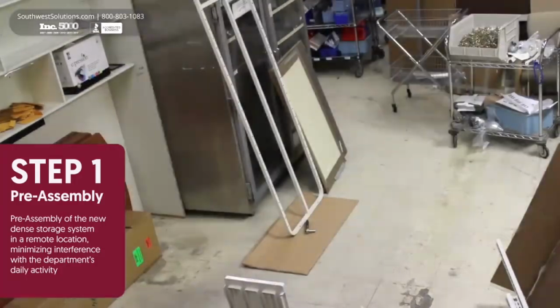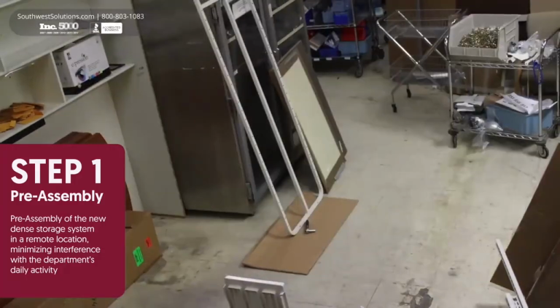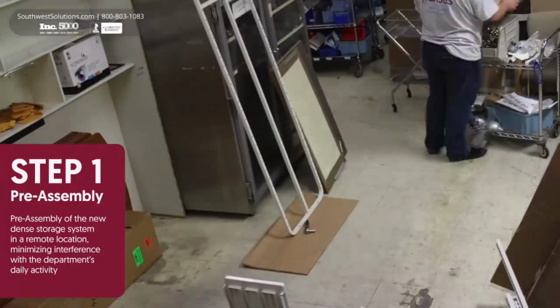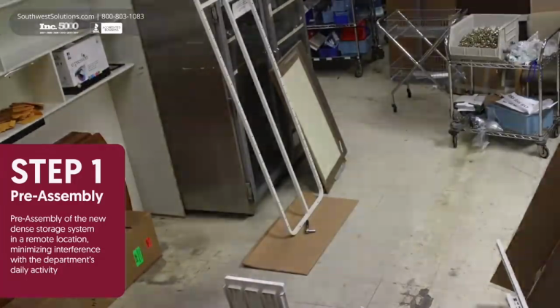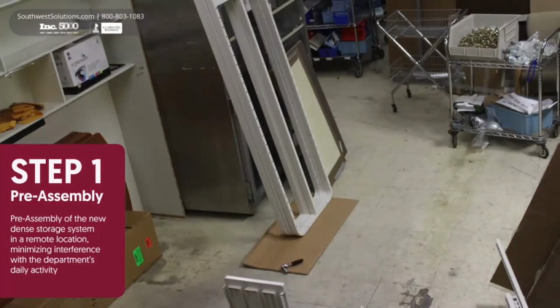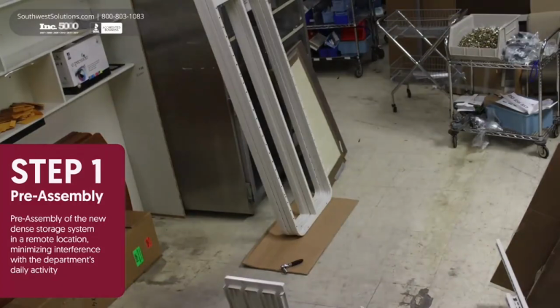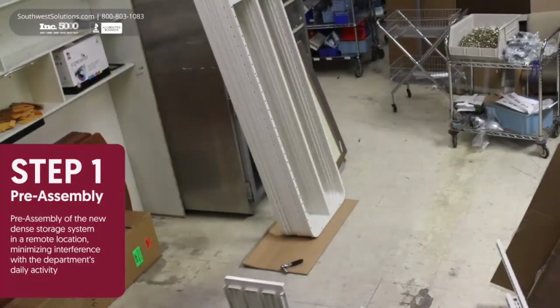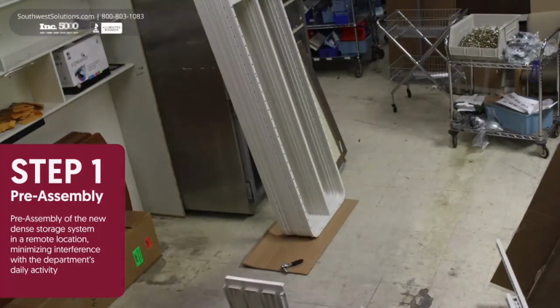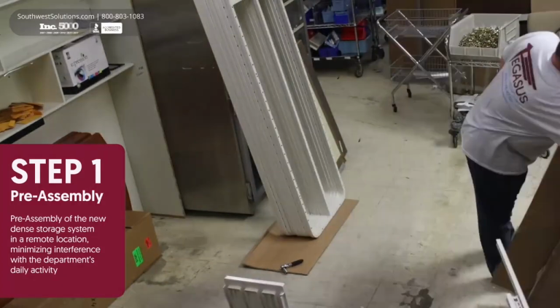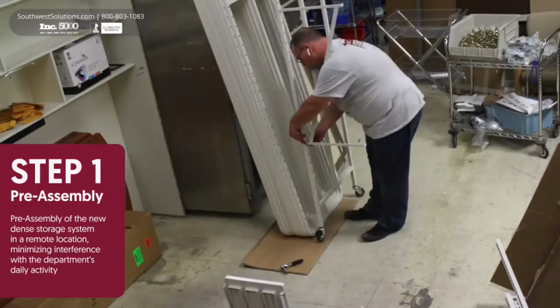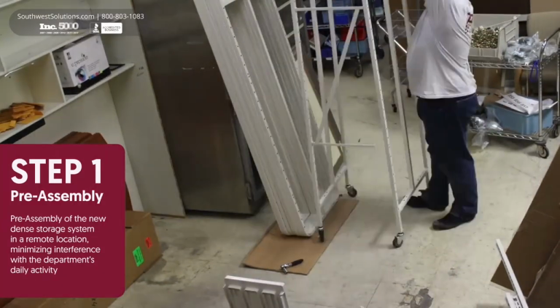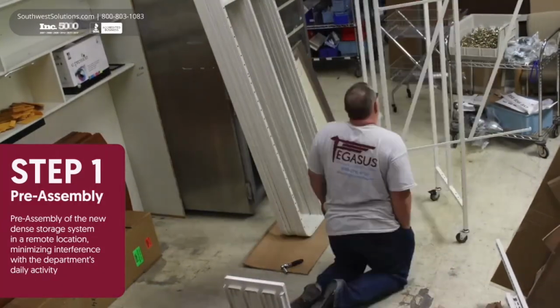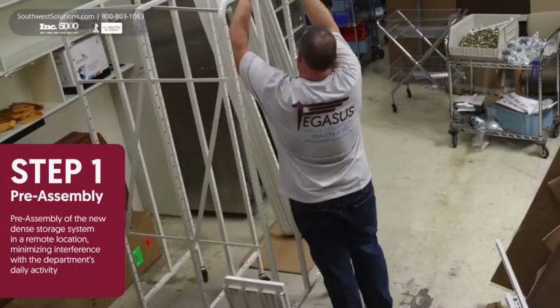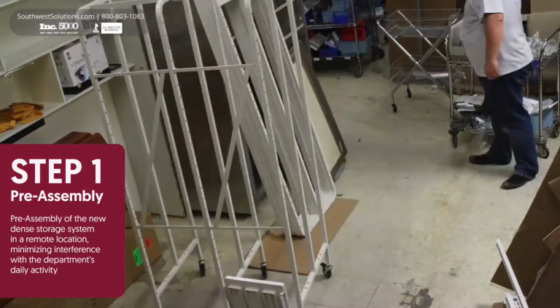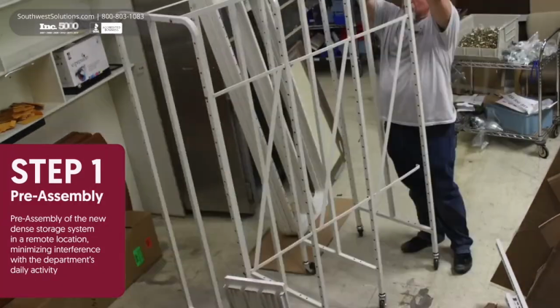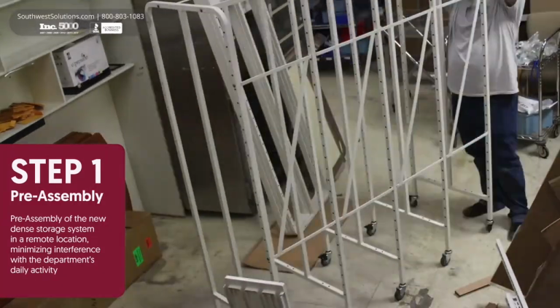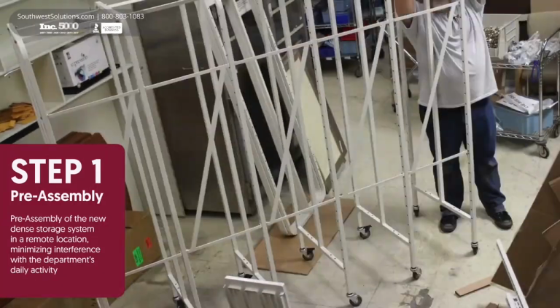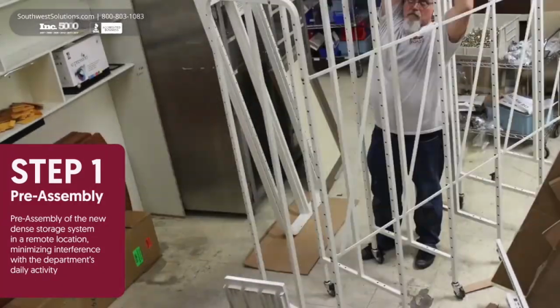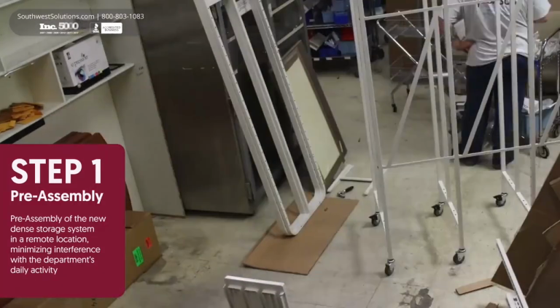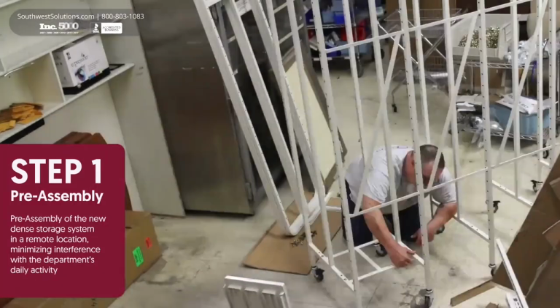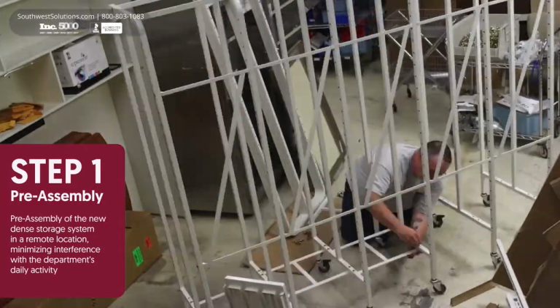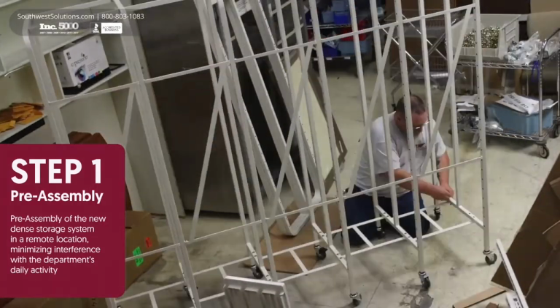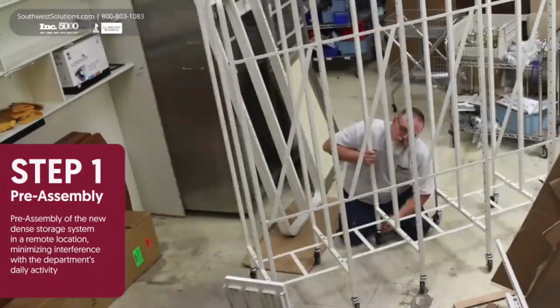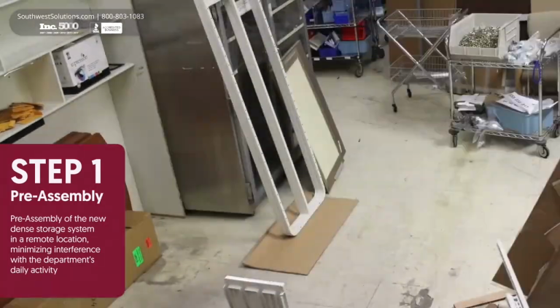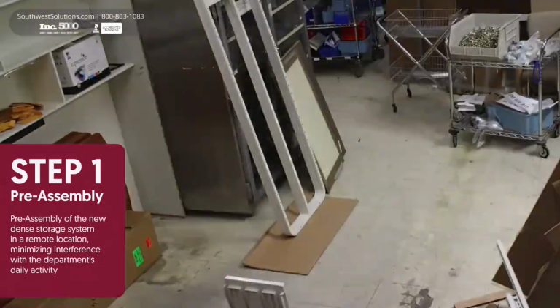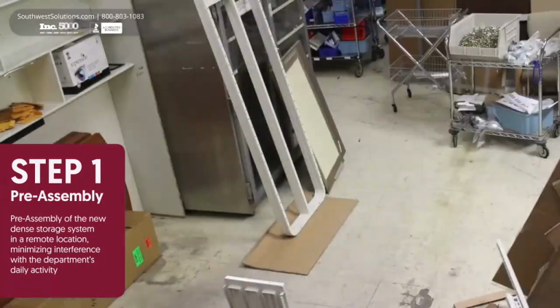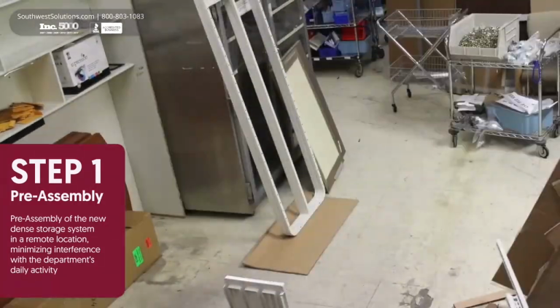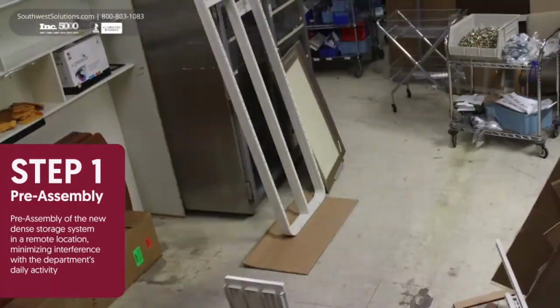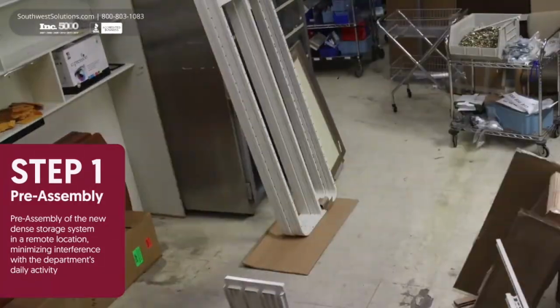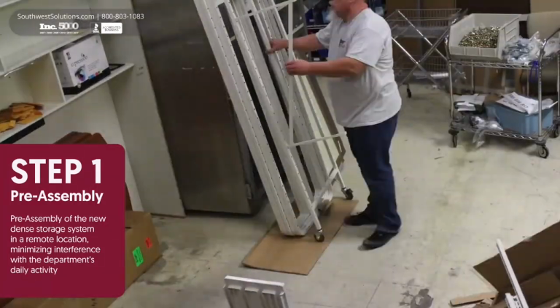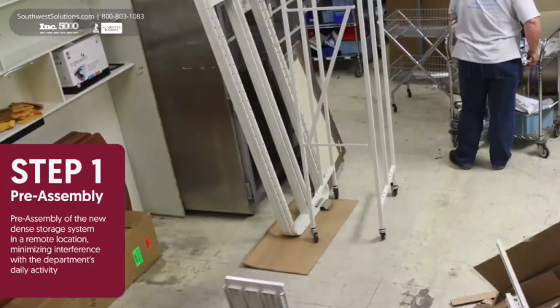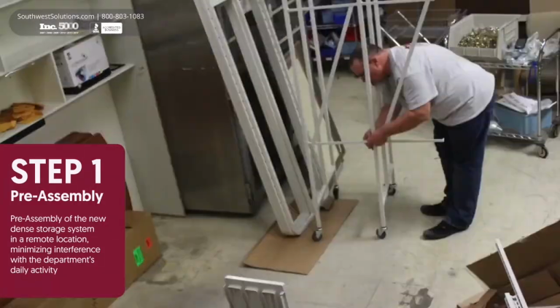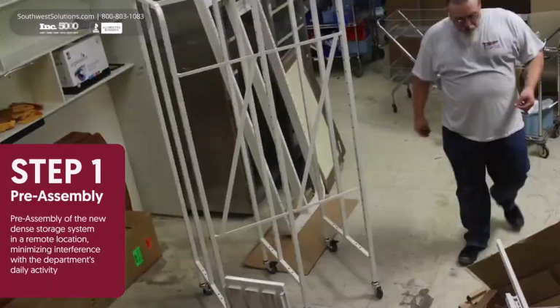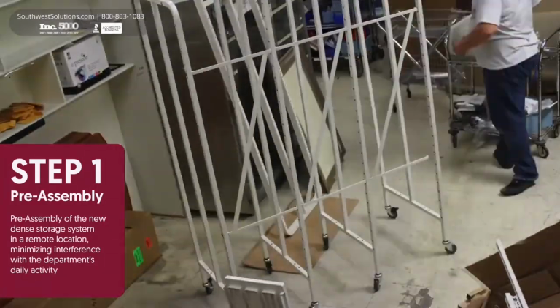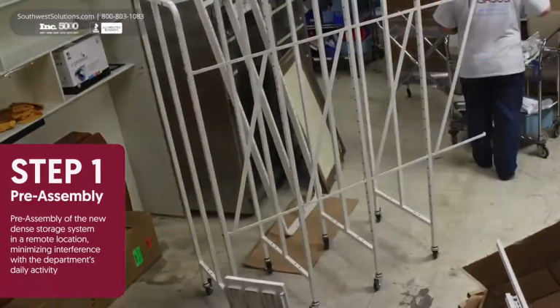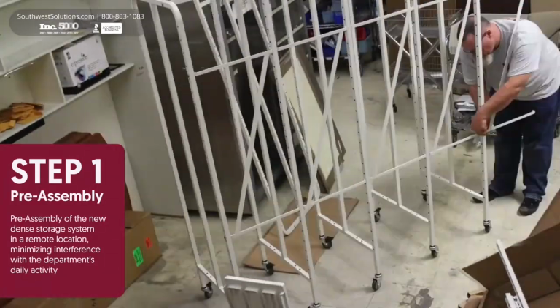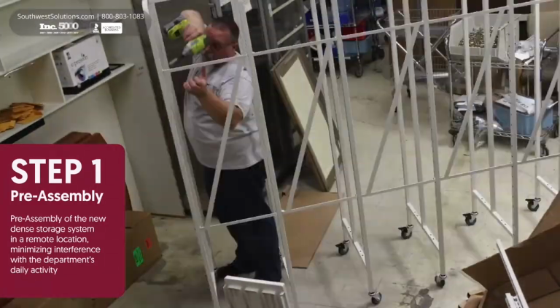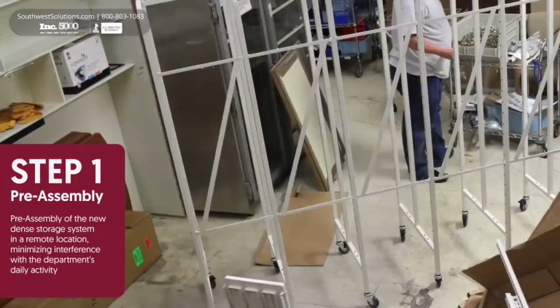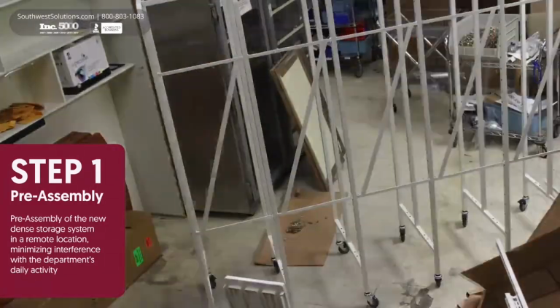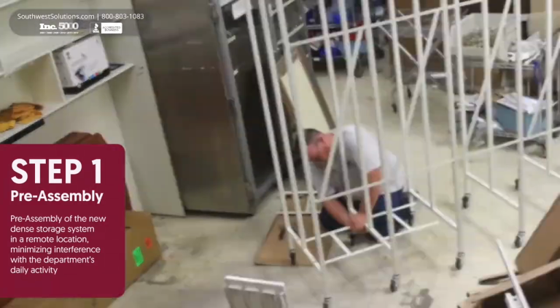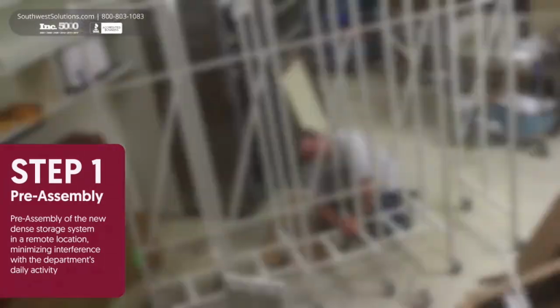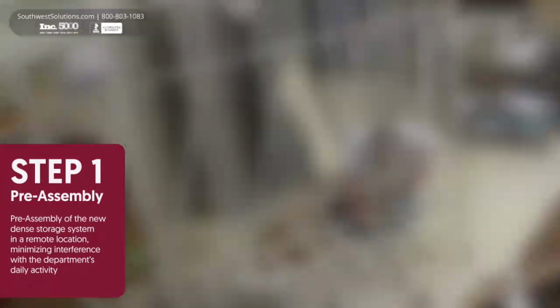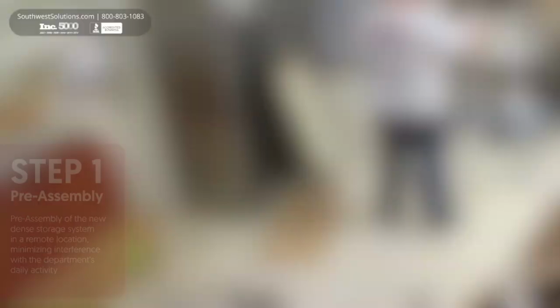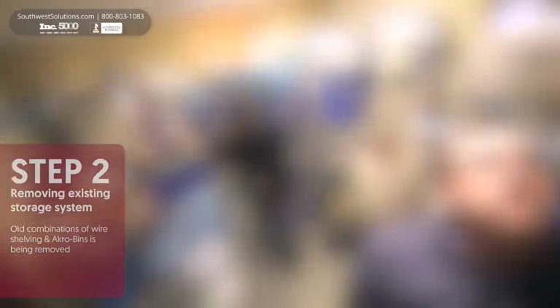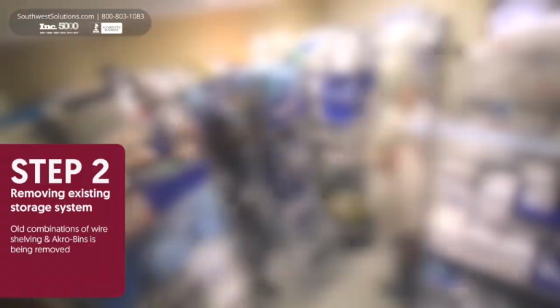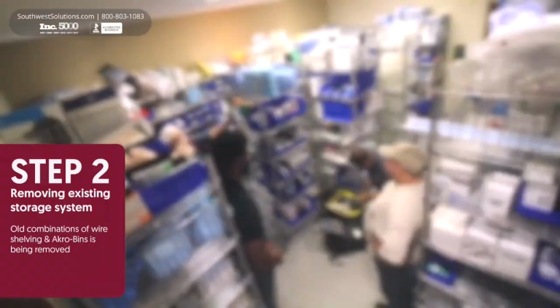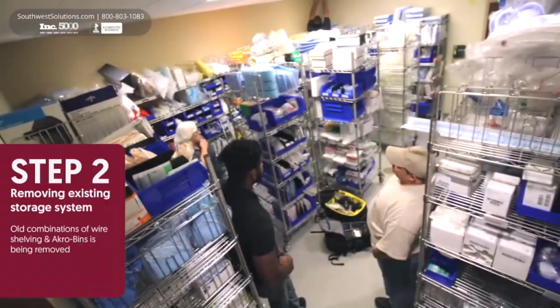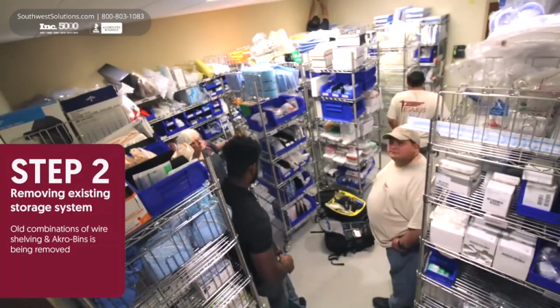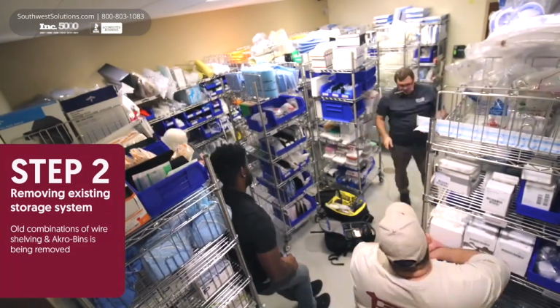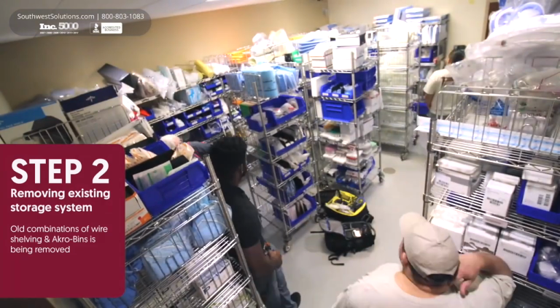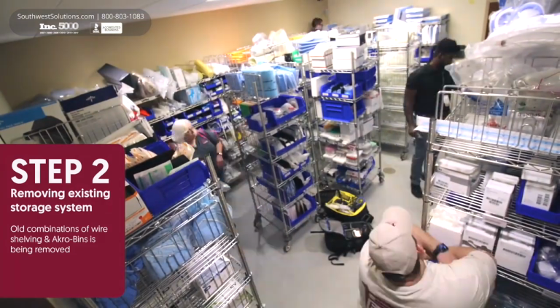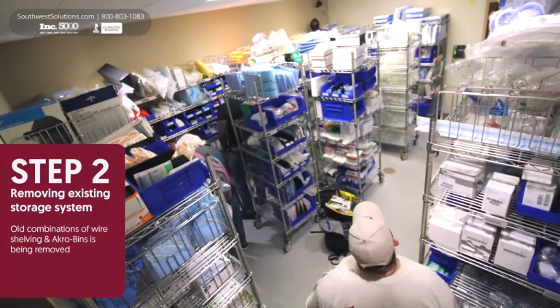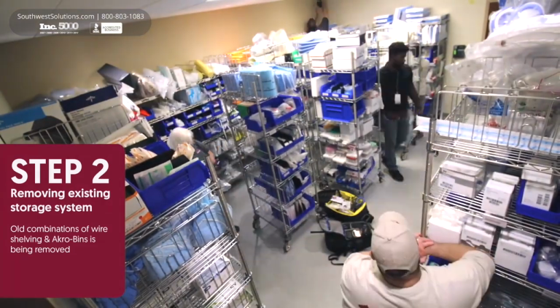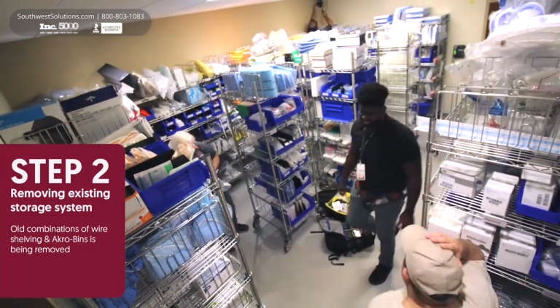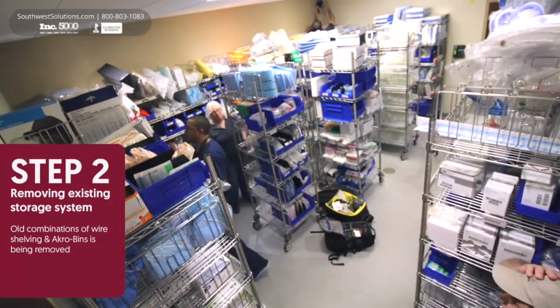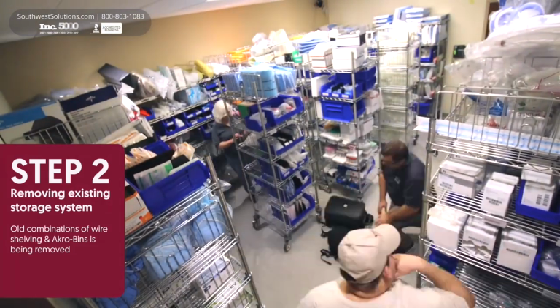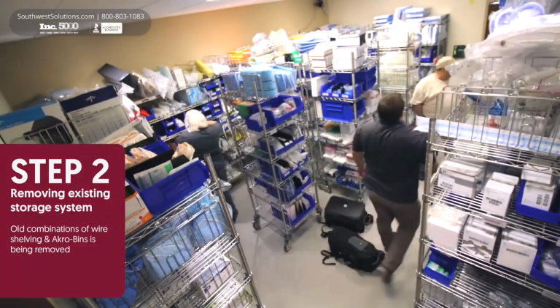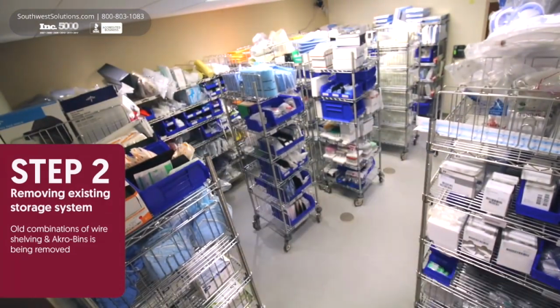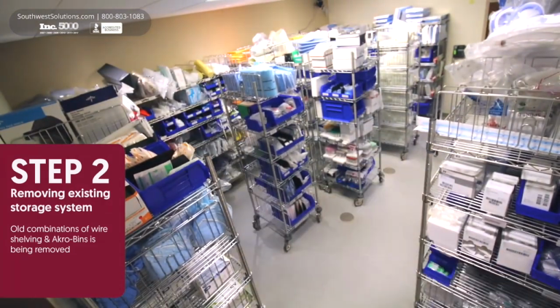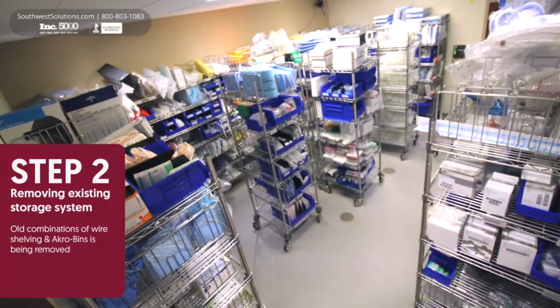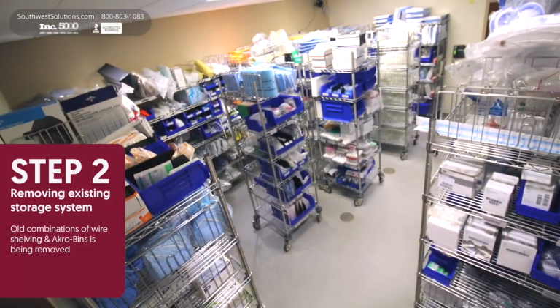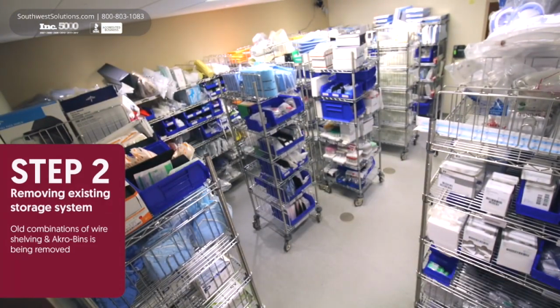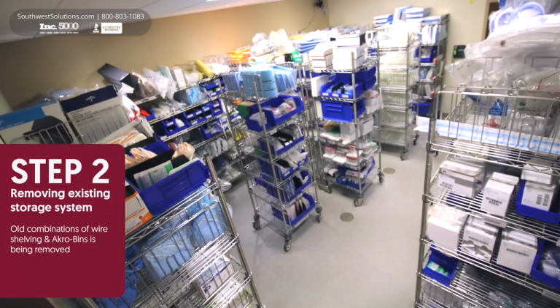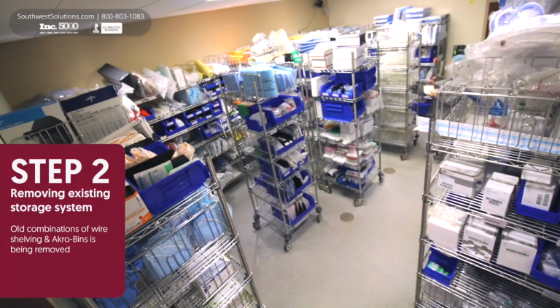Step 1. The system is preassembled in a remote location to minimize interference with your department's operations.